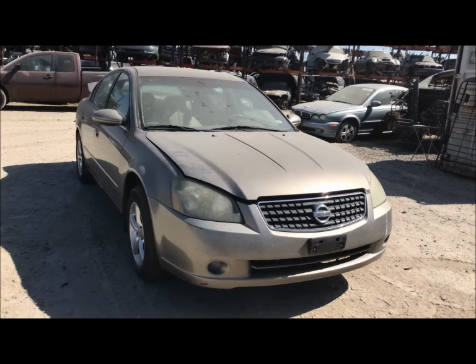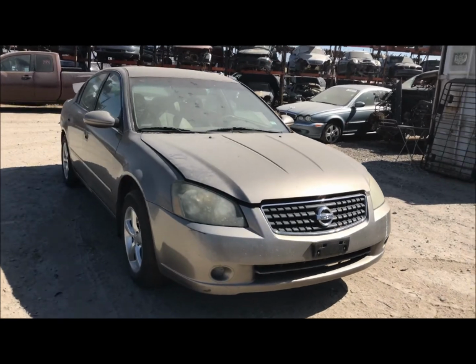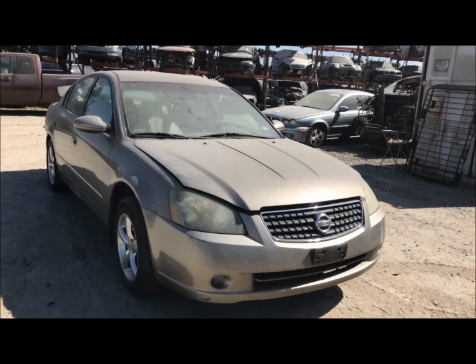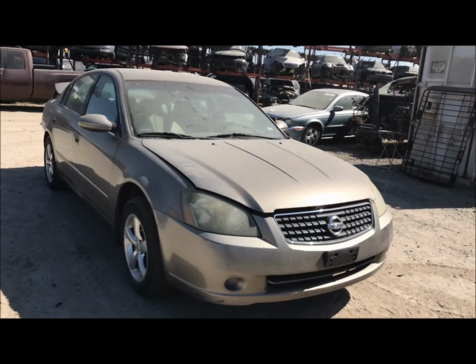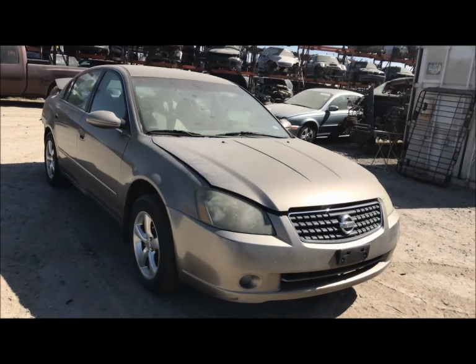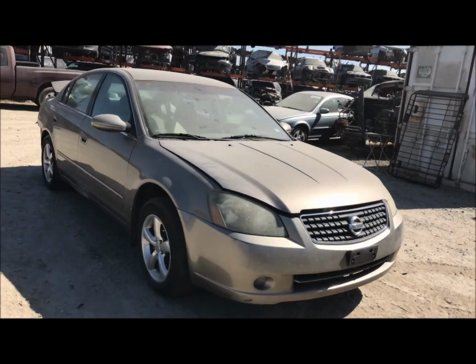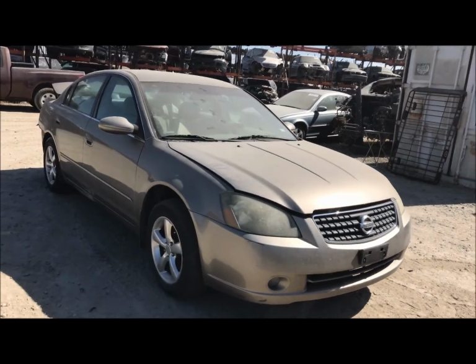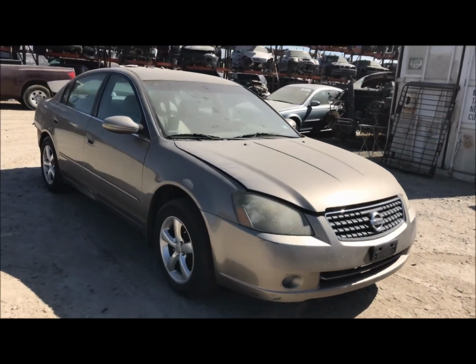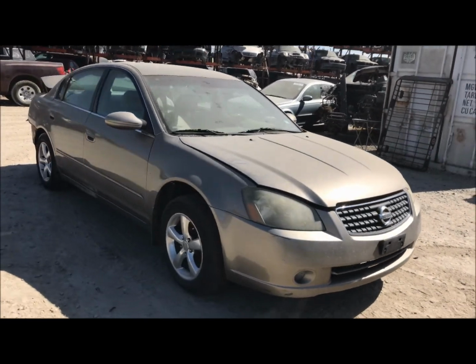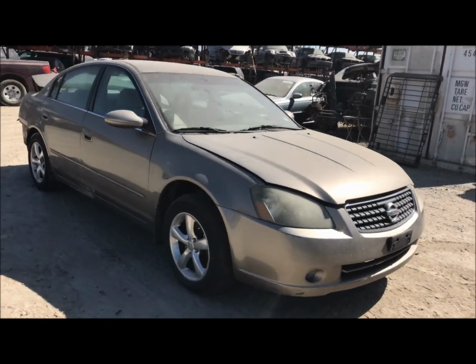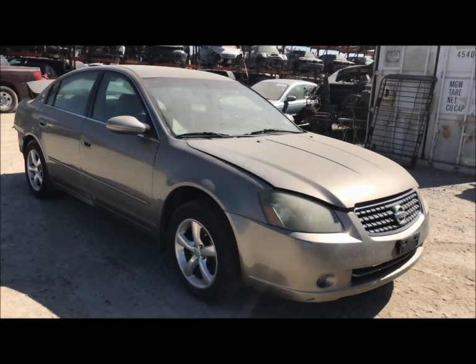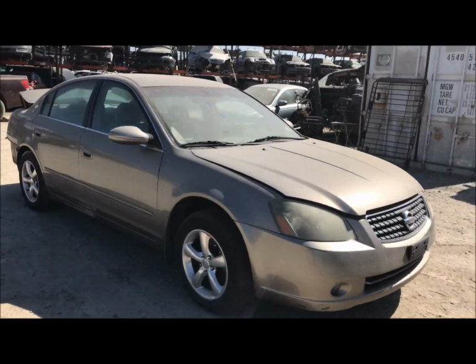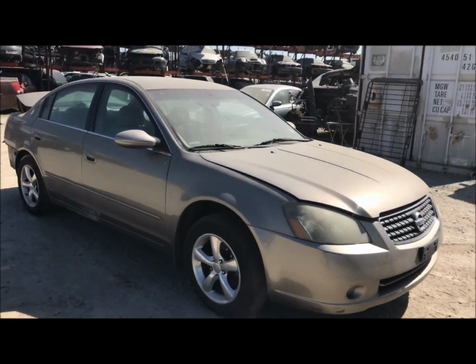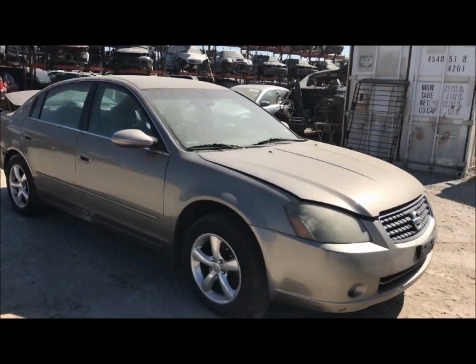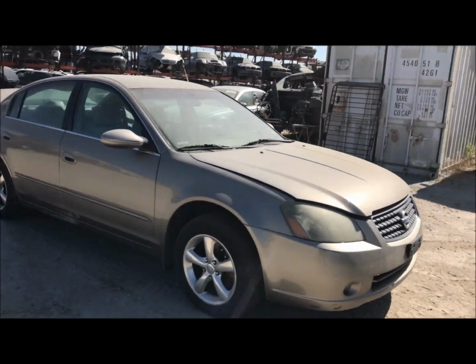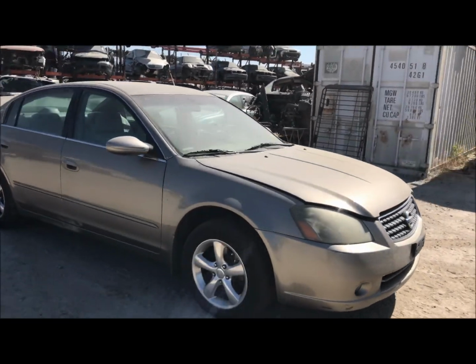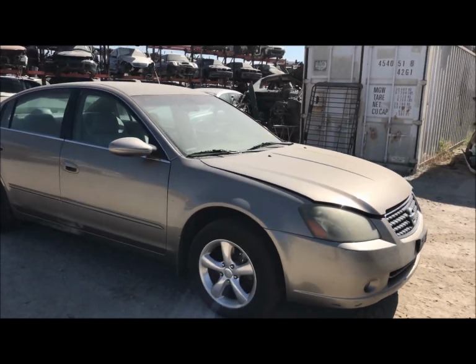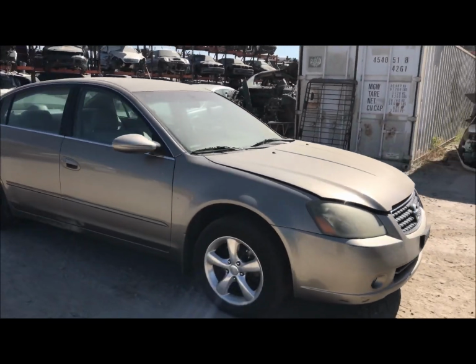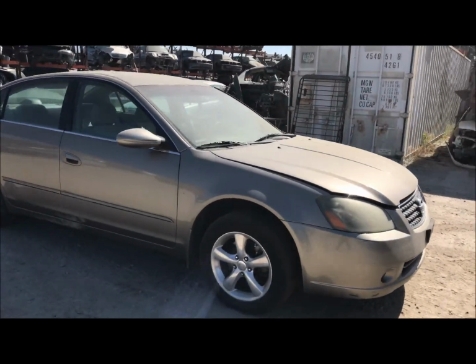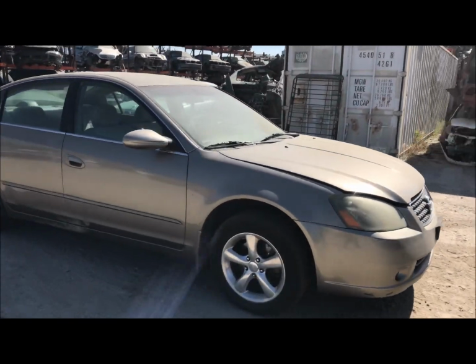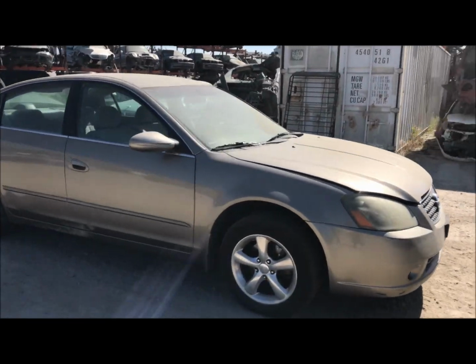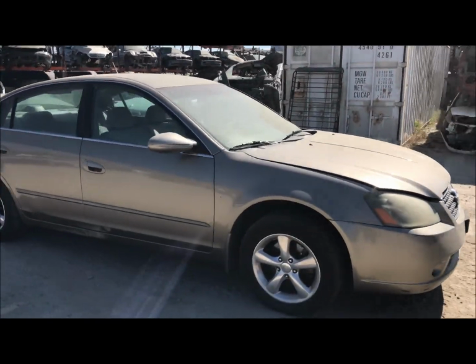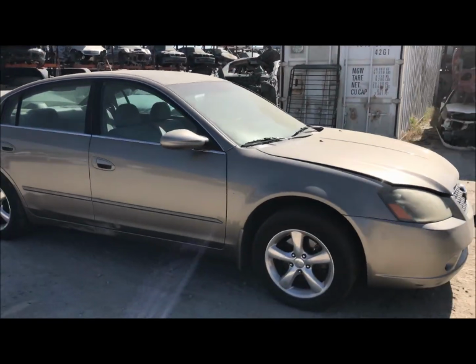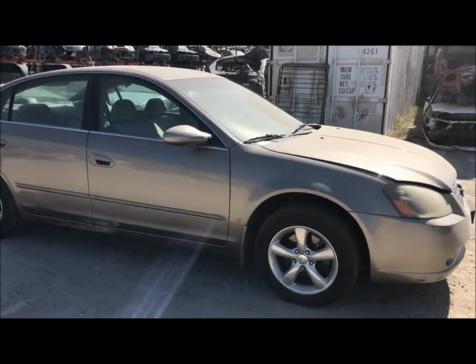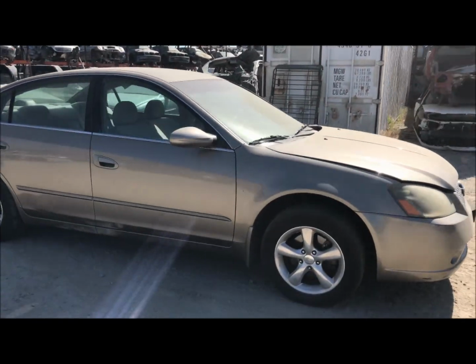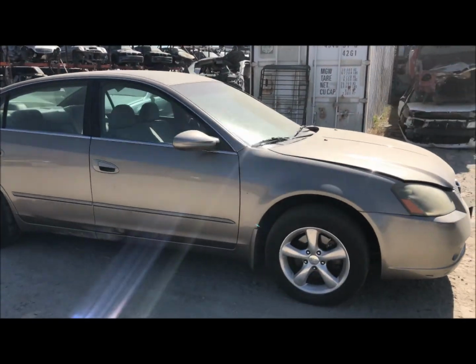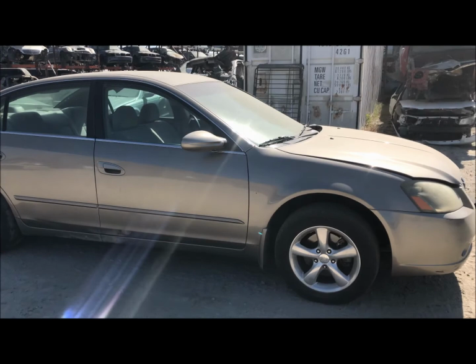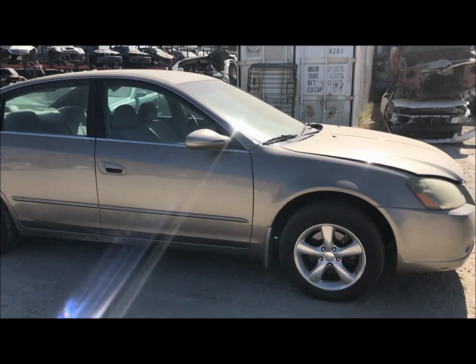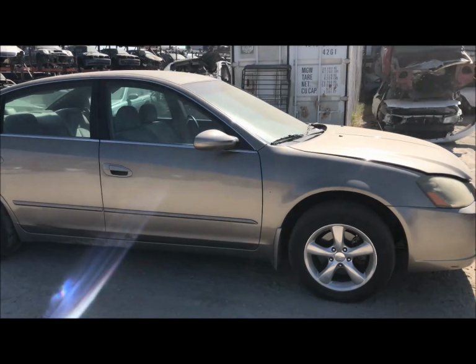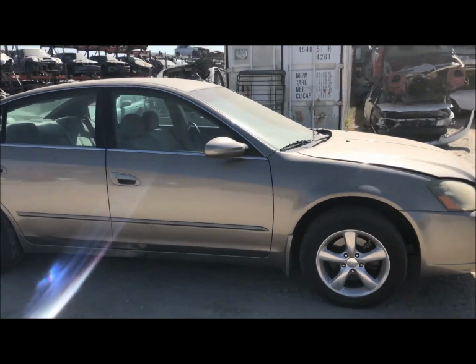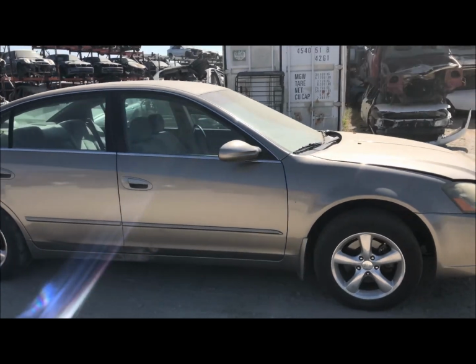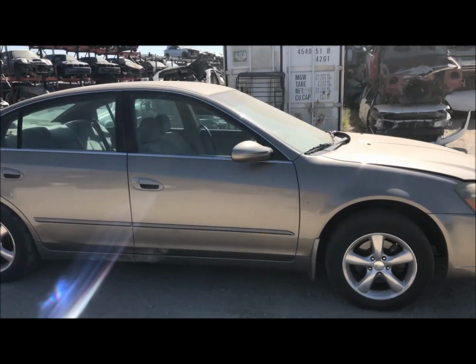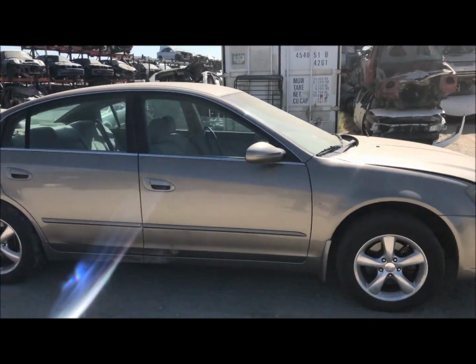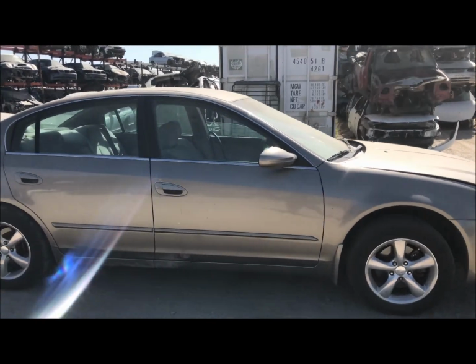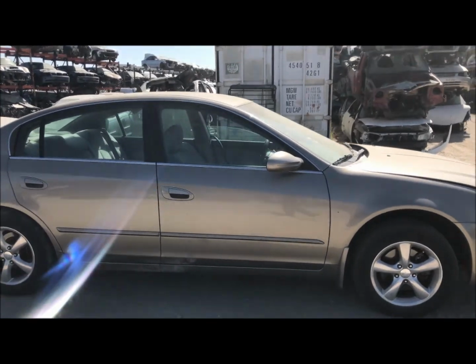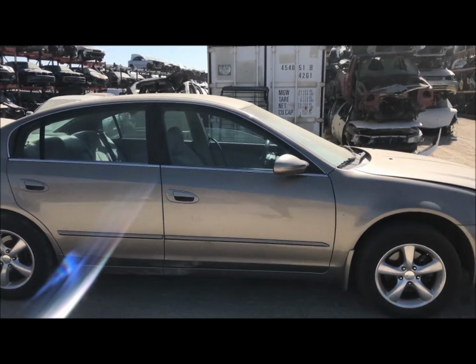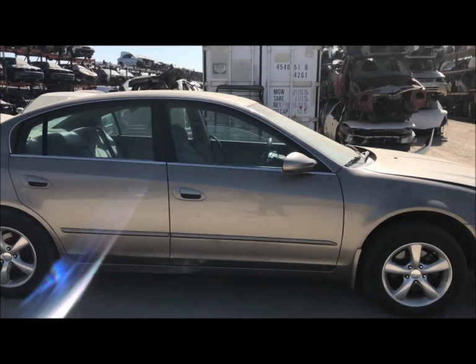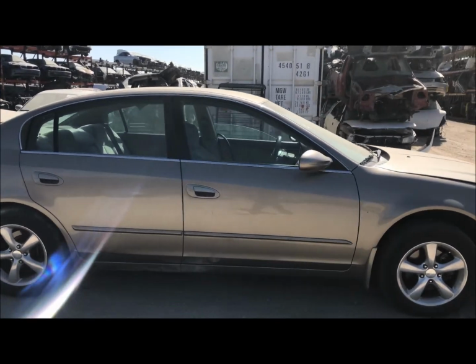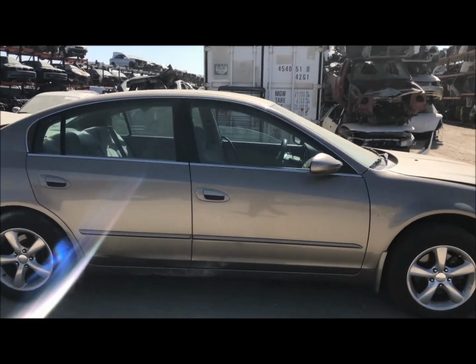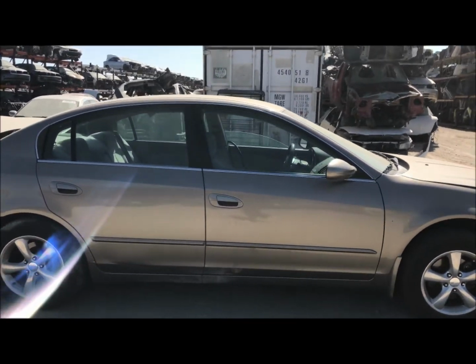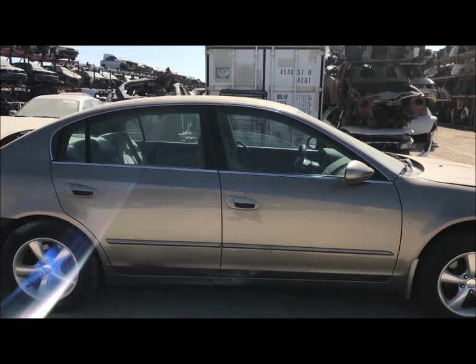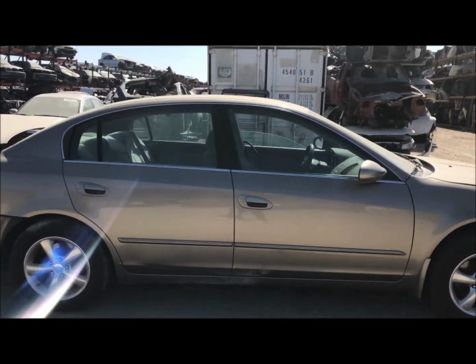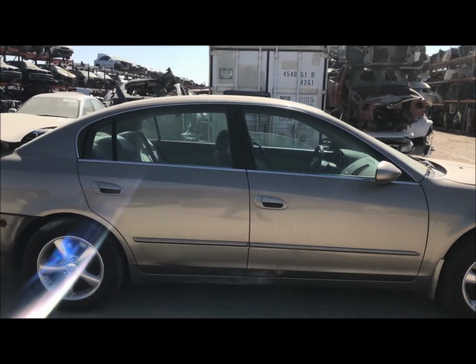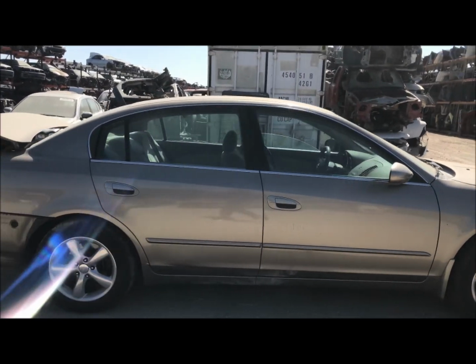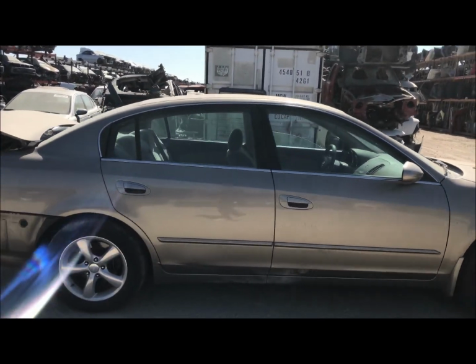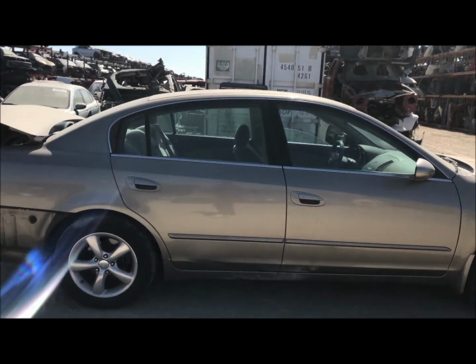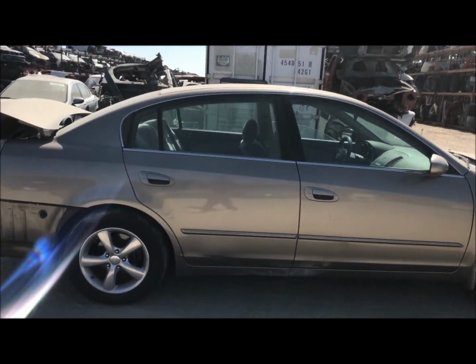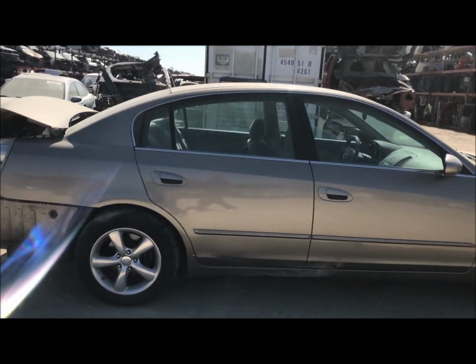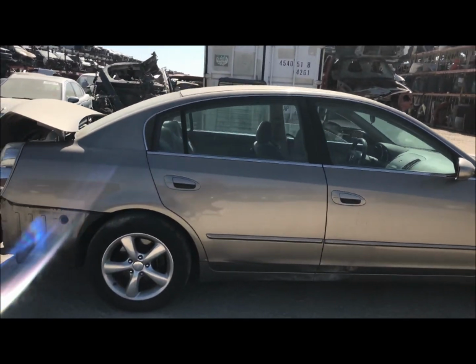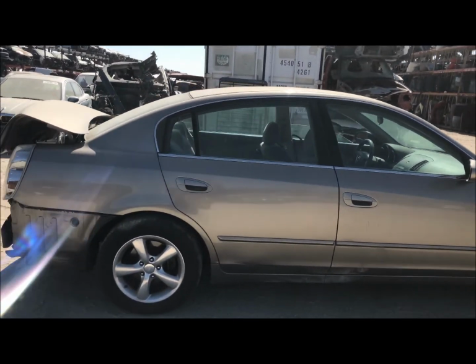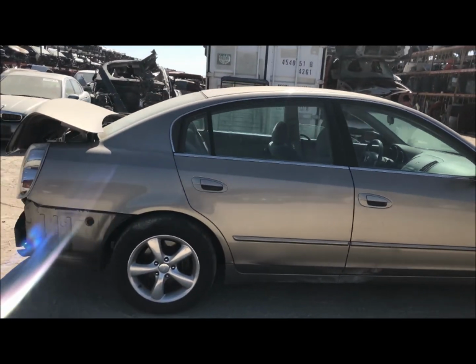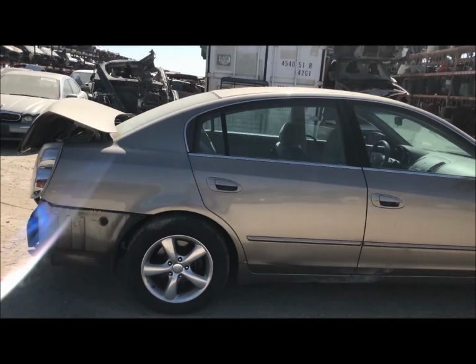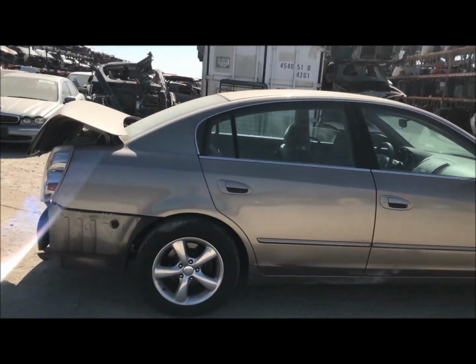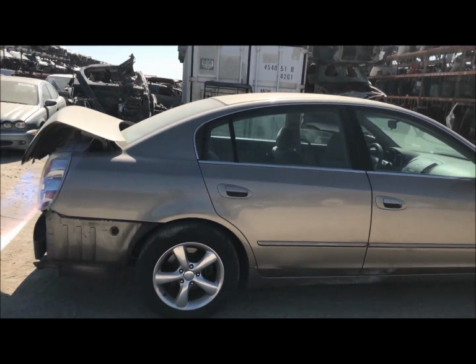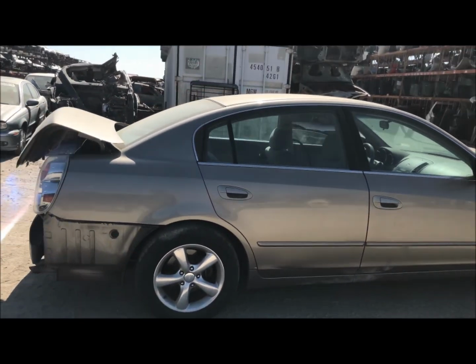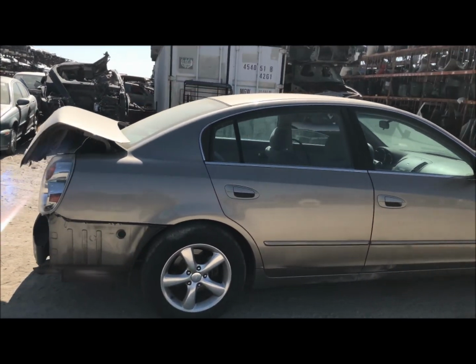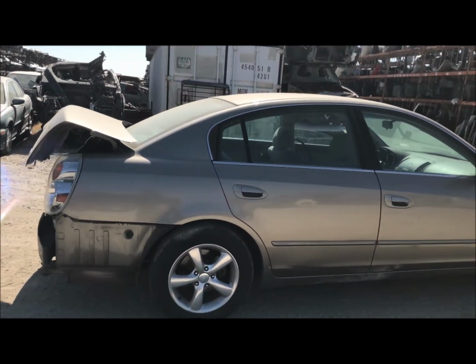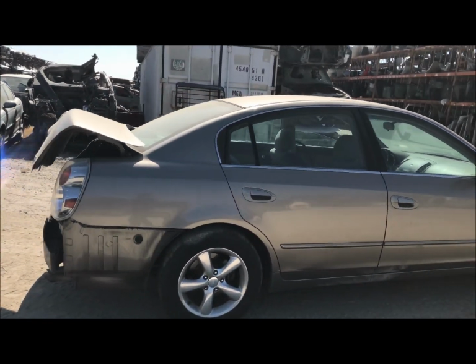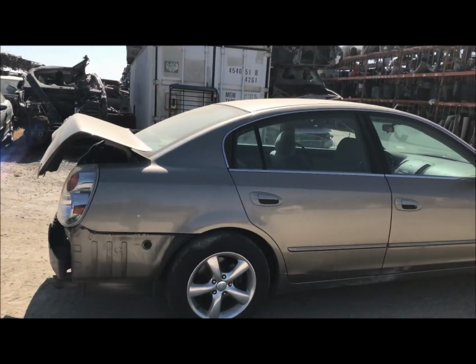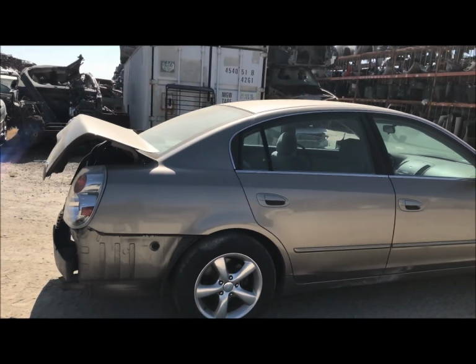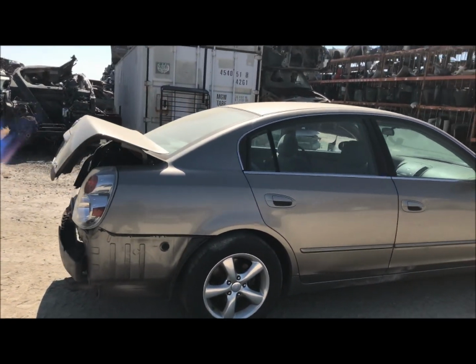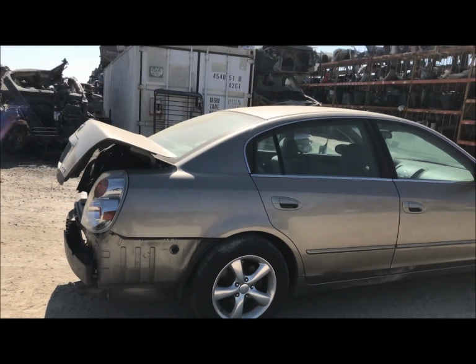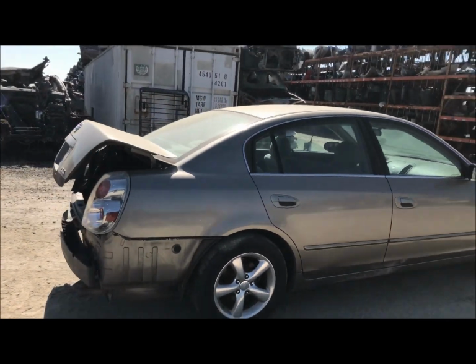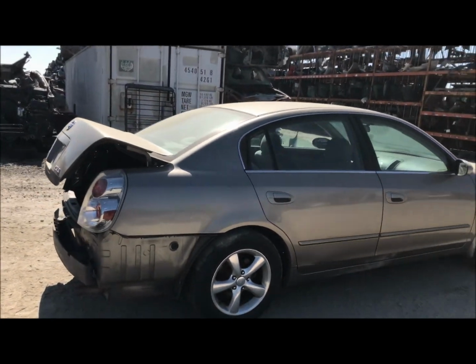Welcome to Fresno Tap Recycling. Today we have a 2005 Nissan Altima. It's got rear end damage to it.